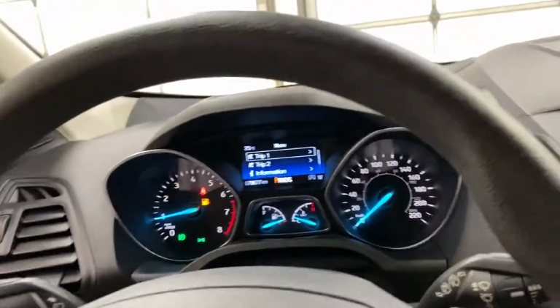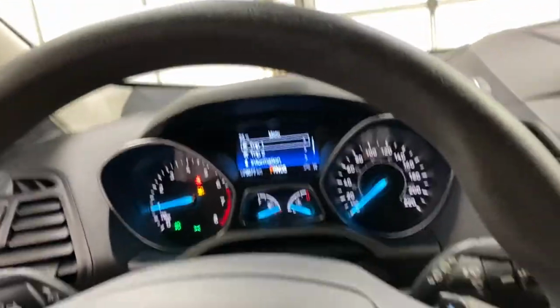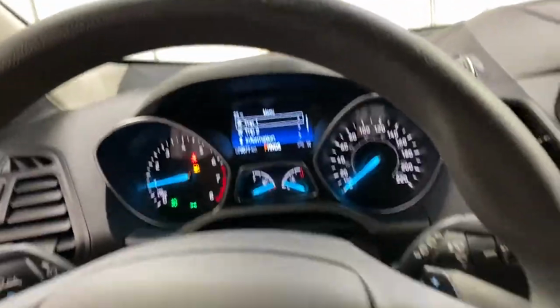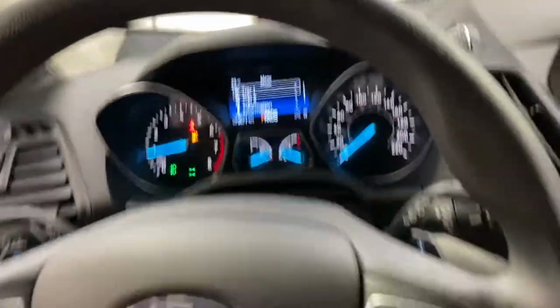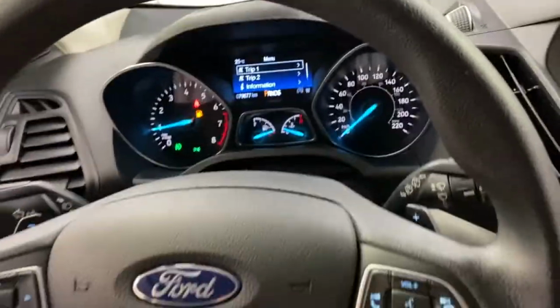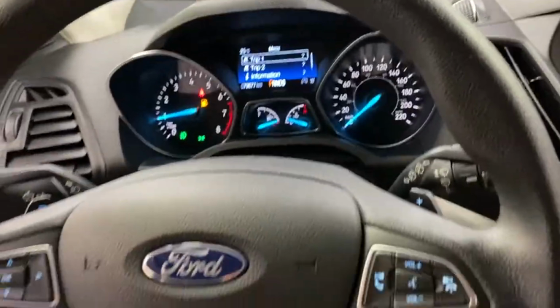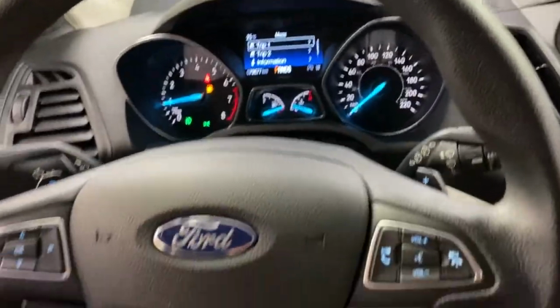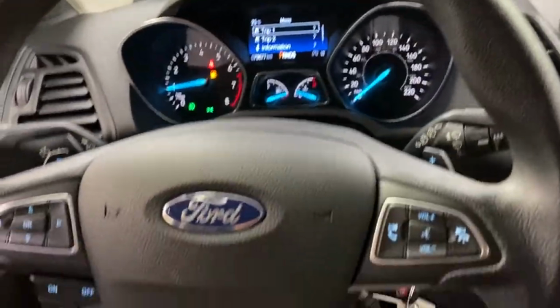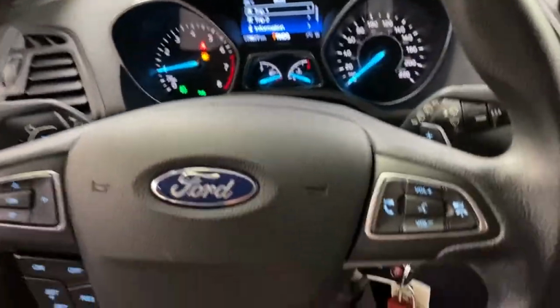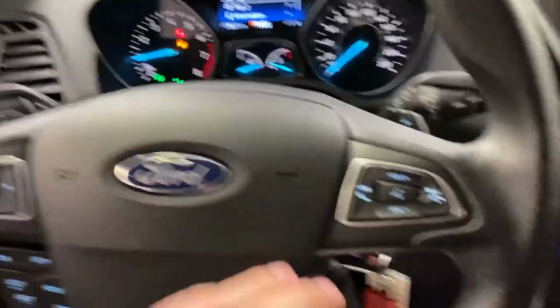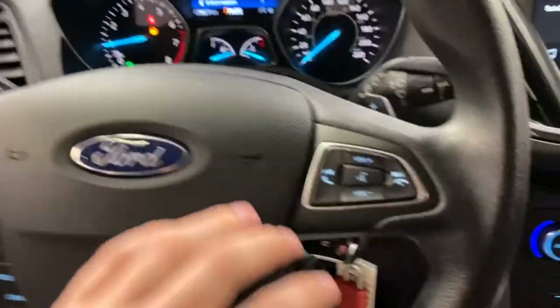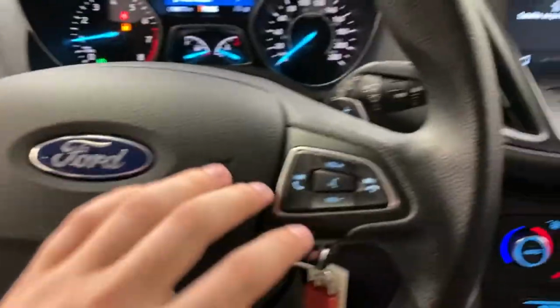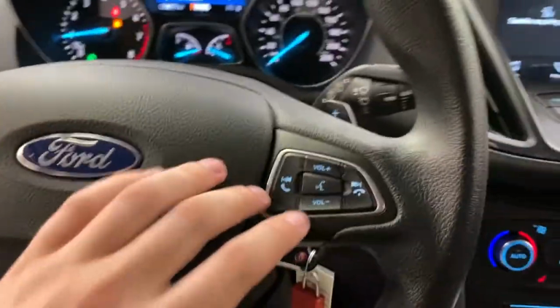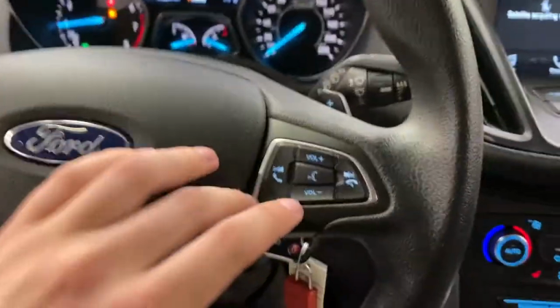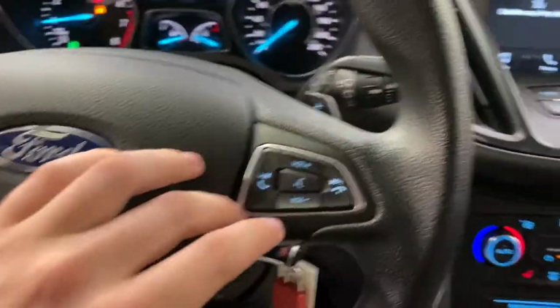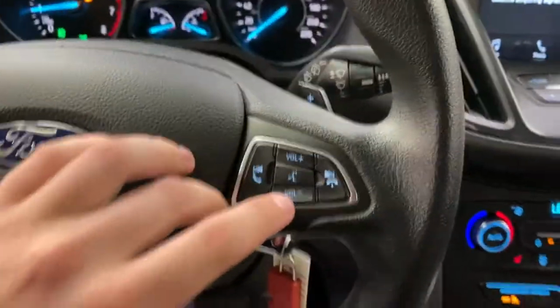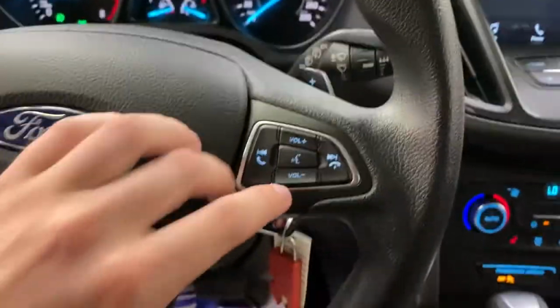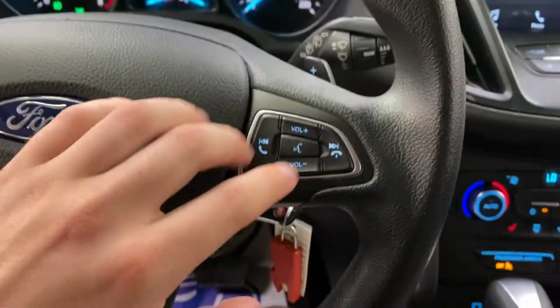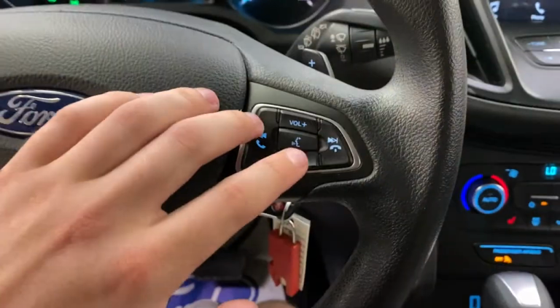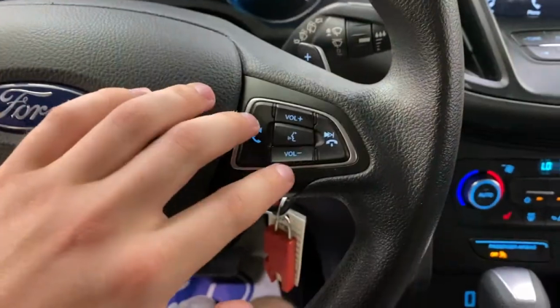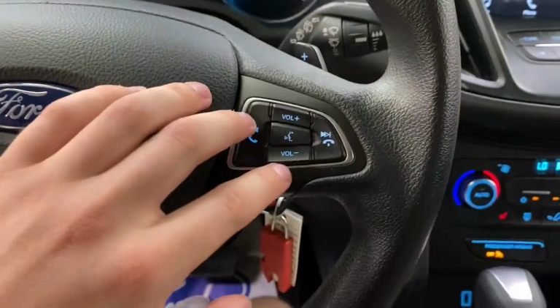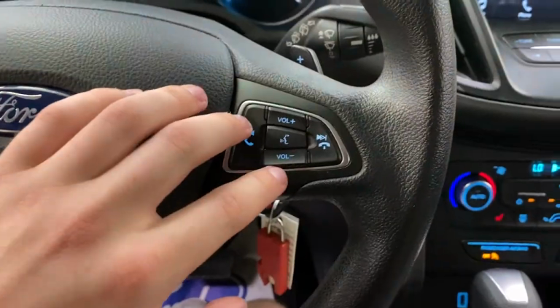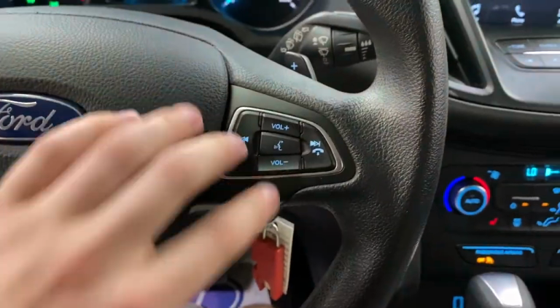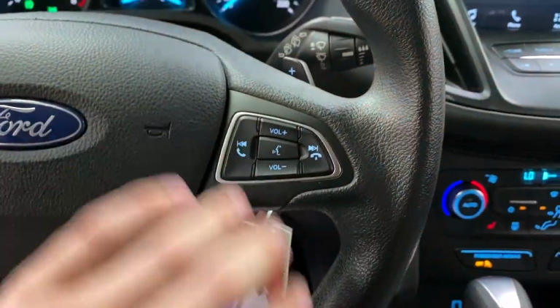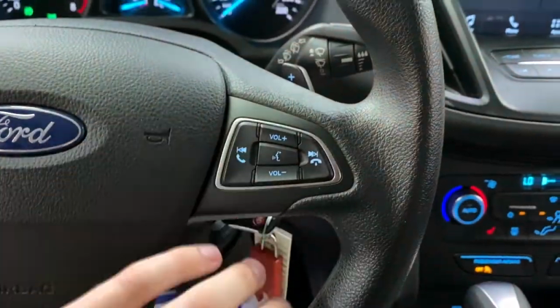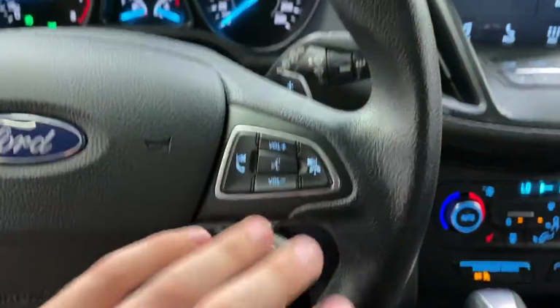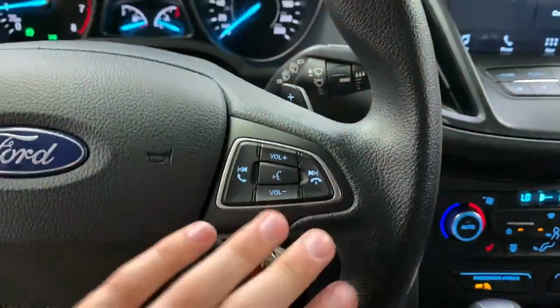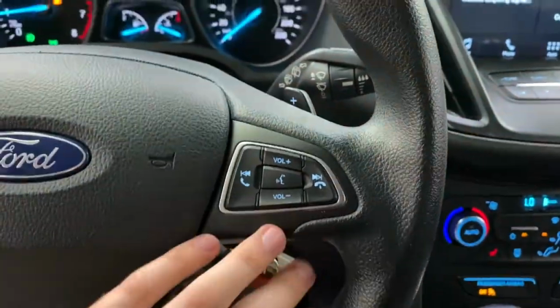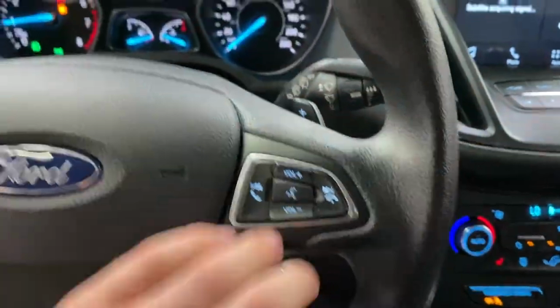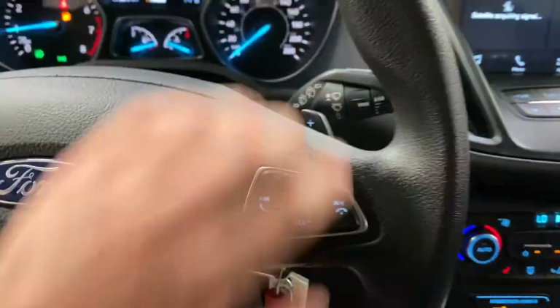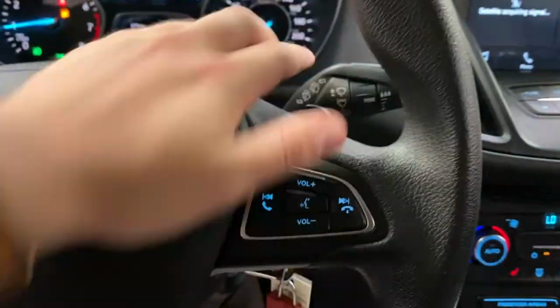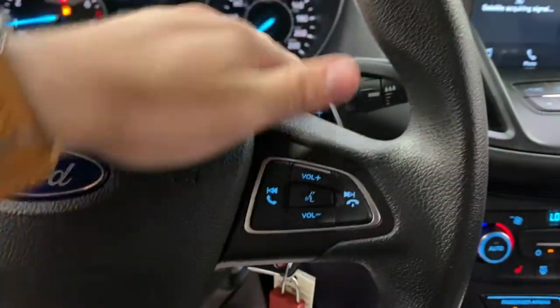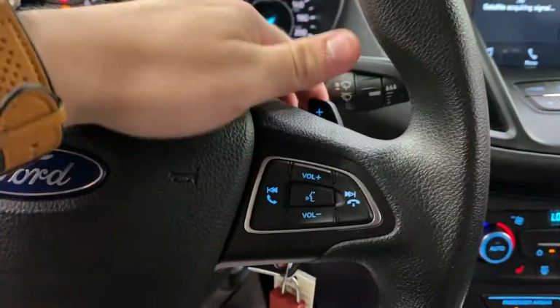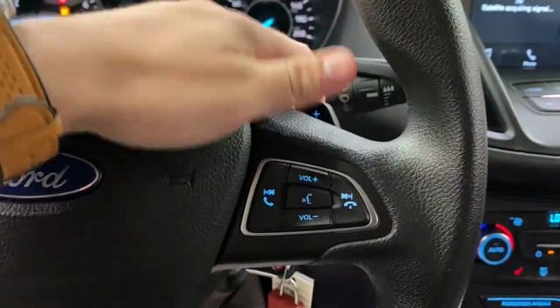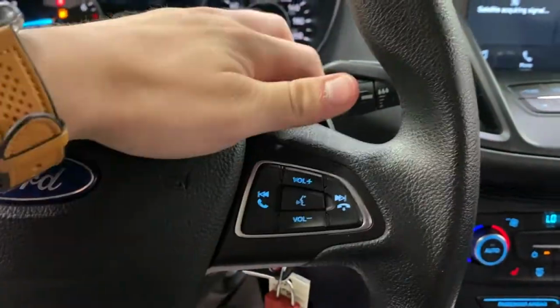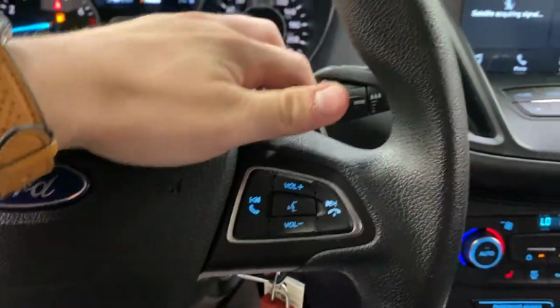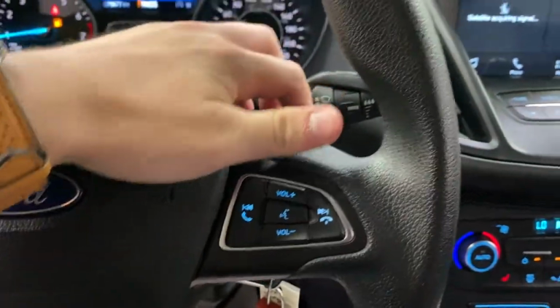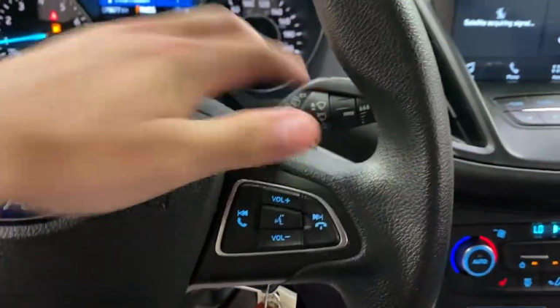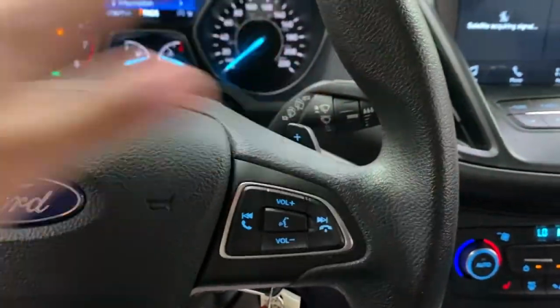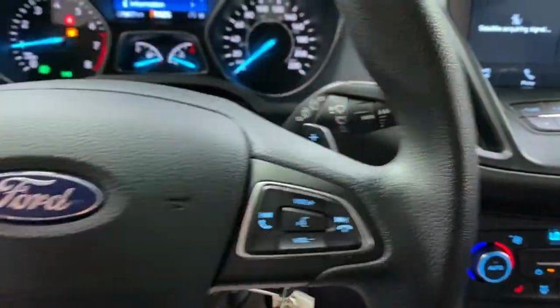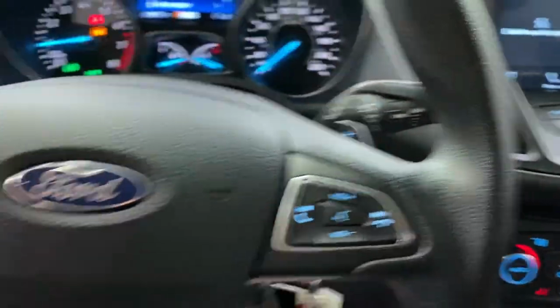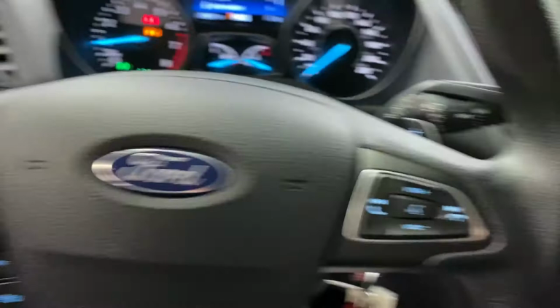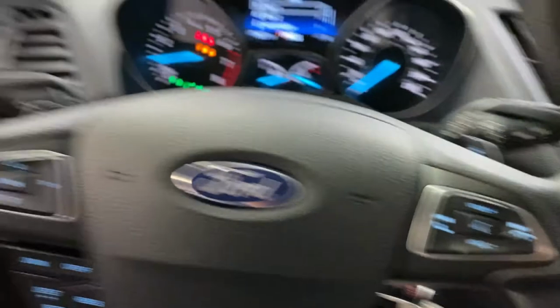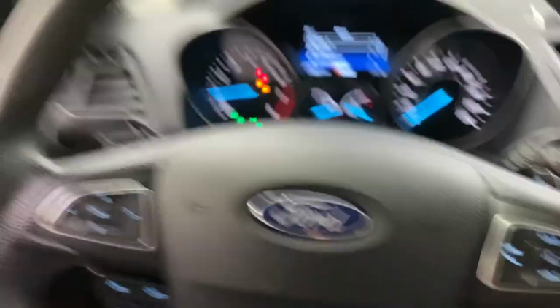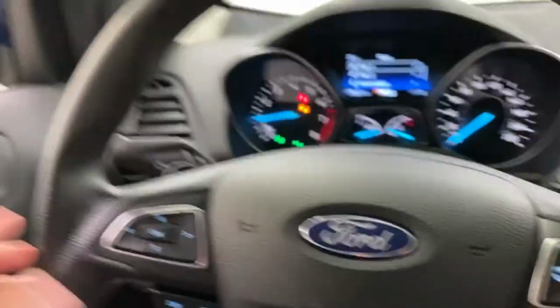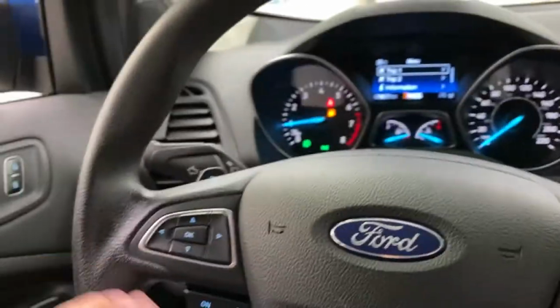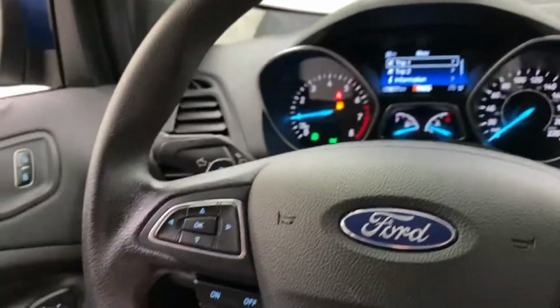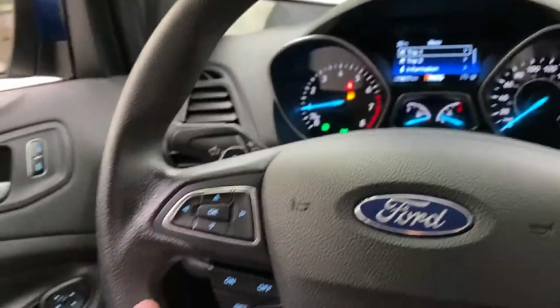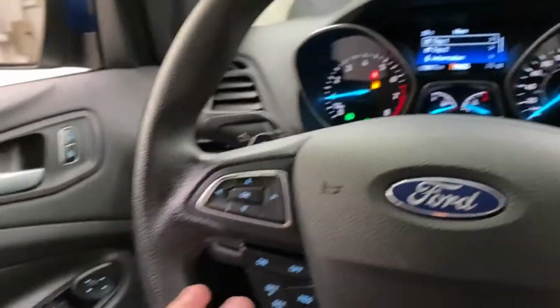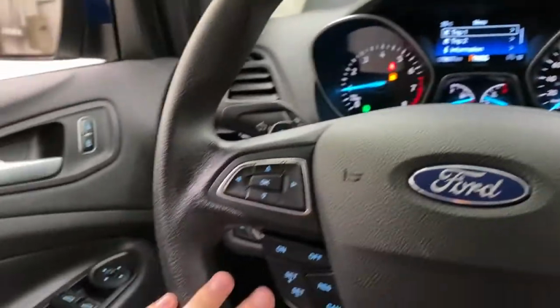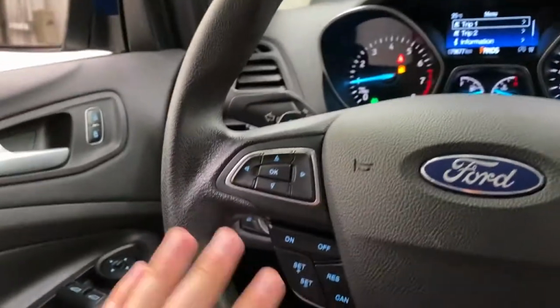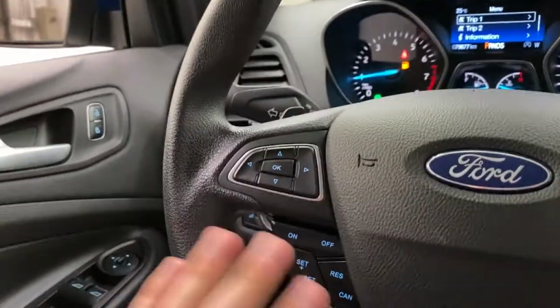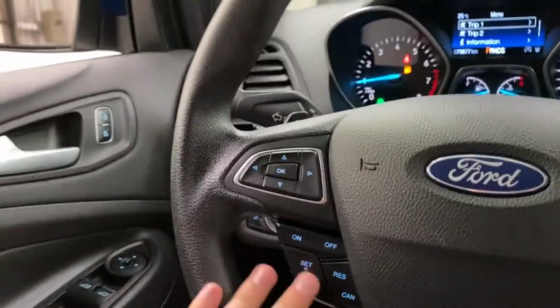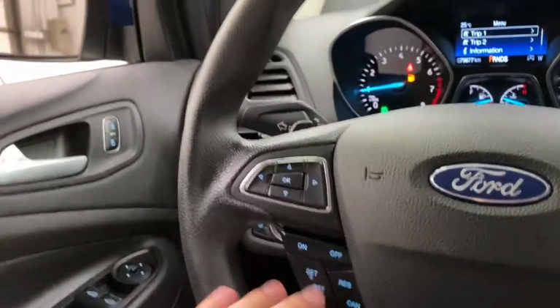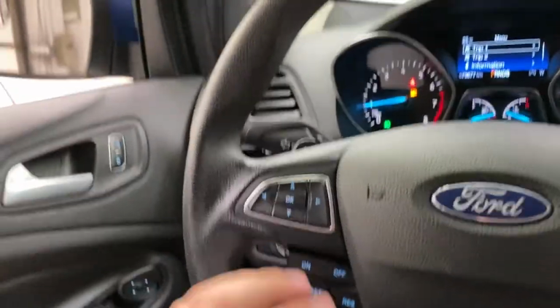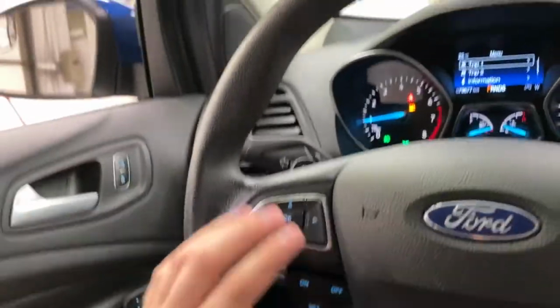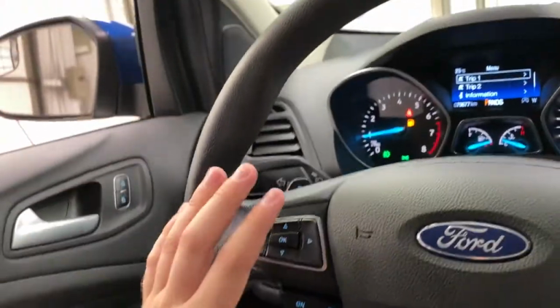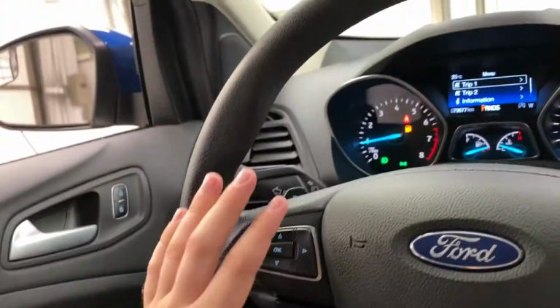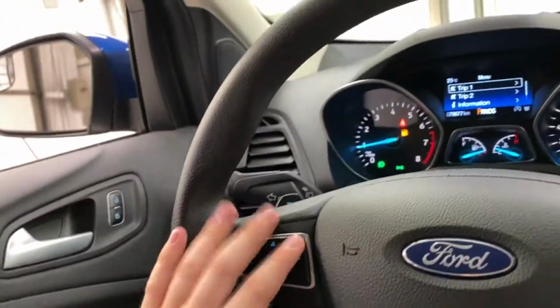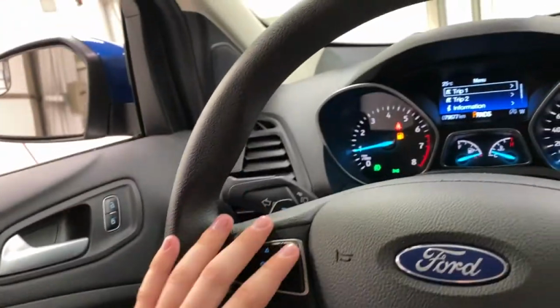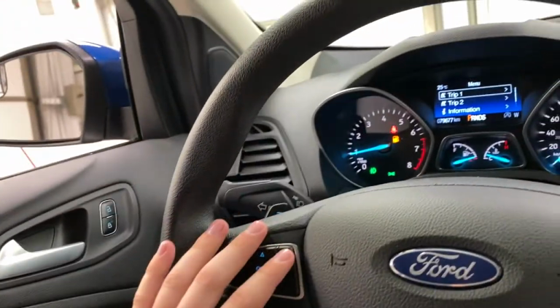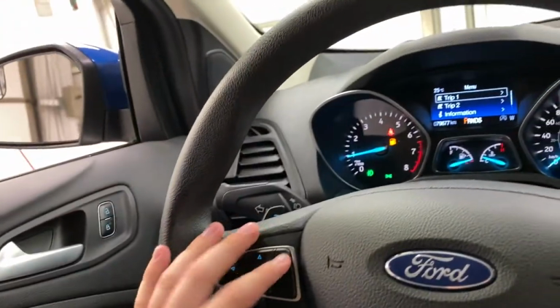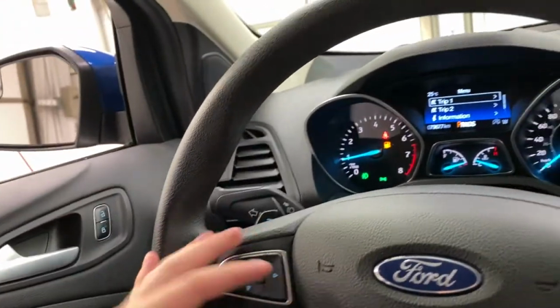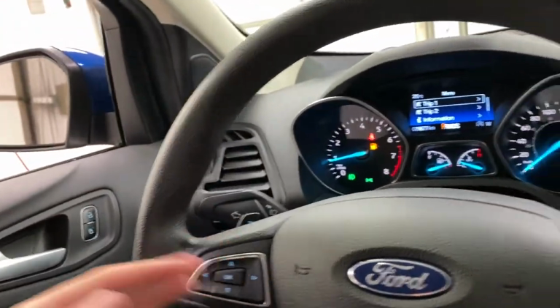On the steering wheel itself you do have your volume and hands-free controls on the right, paddle shifters for sport mode, and then on the left is cruise control and your menu controls.